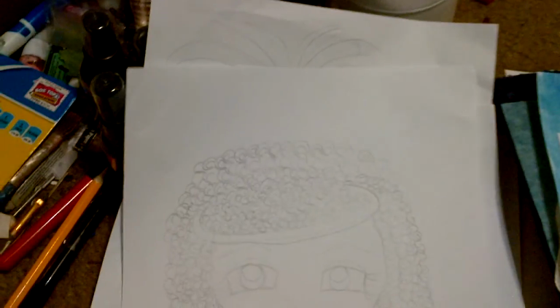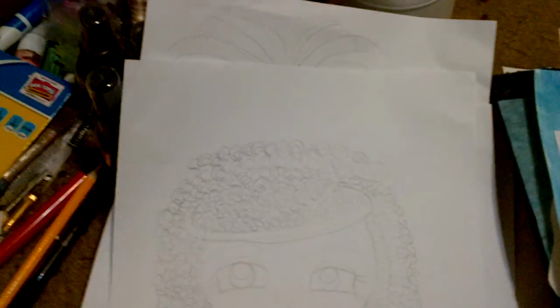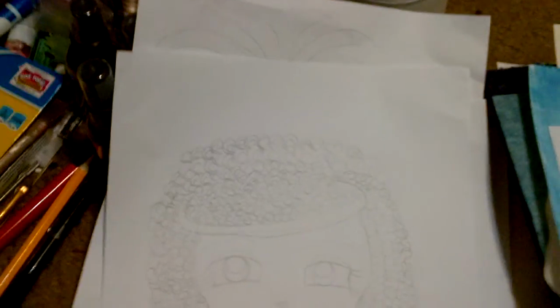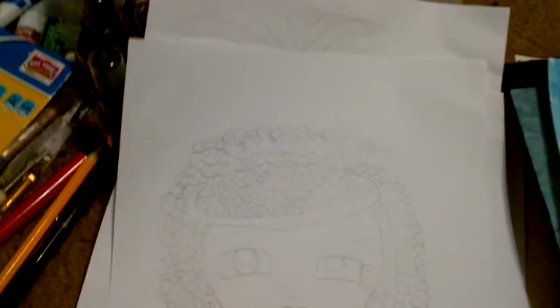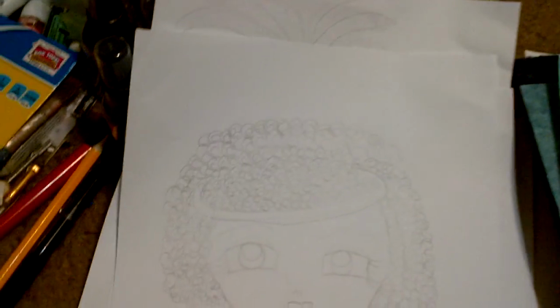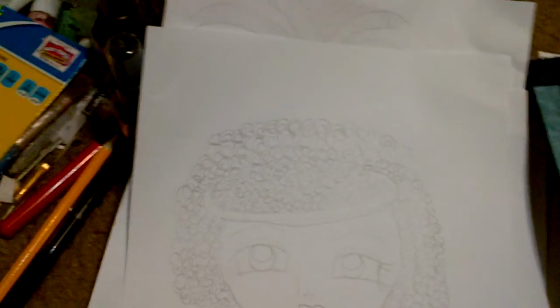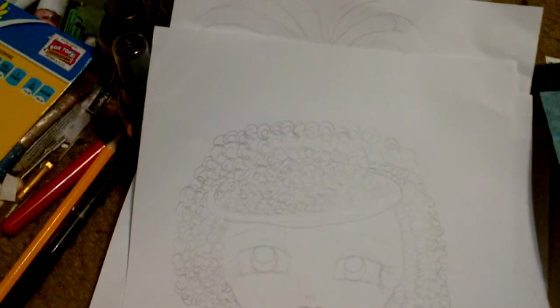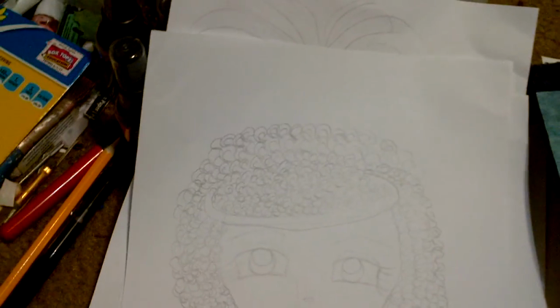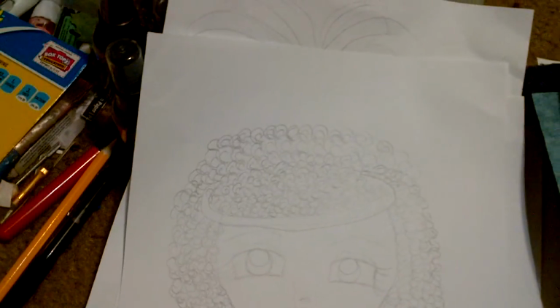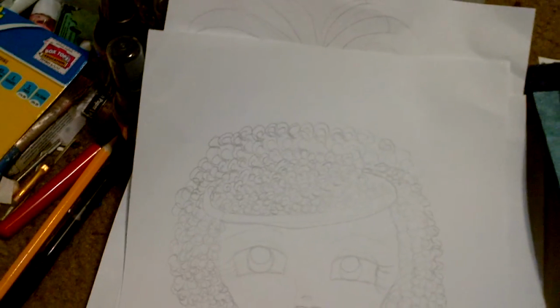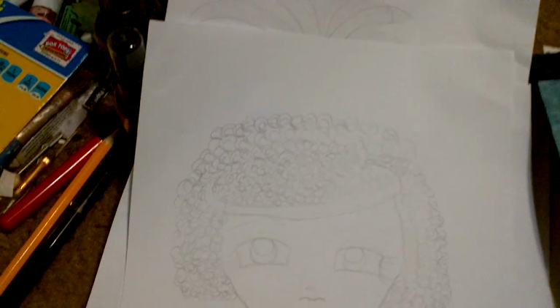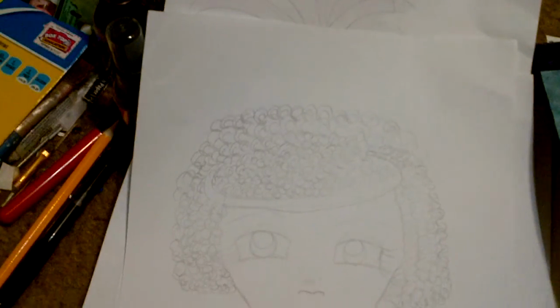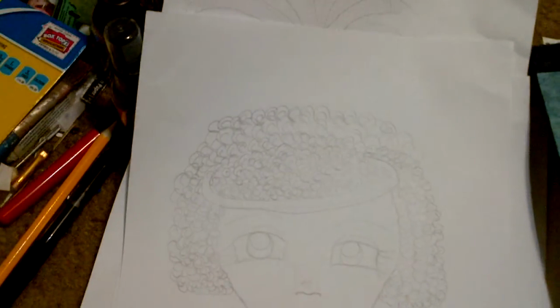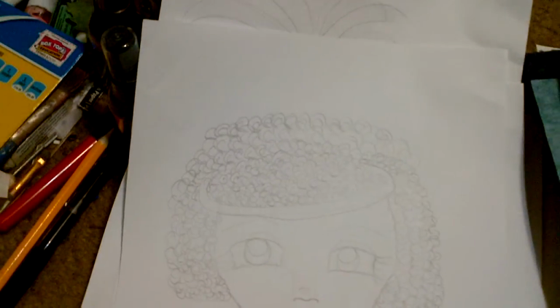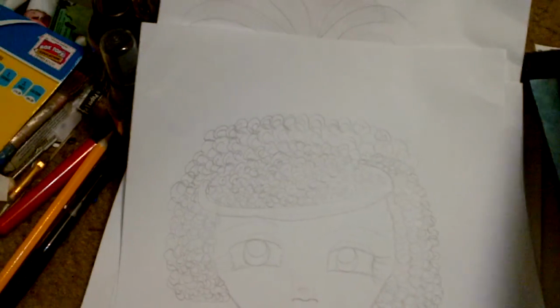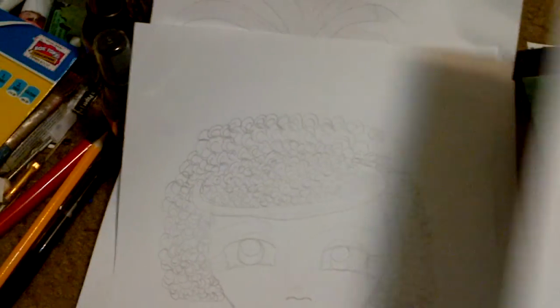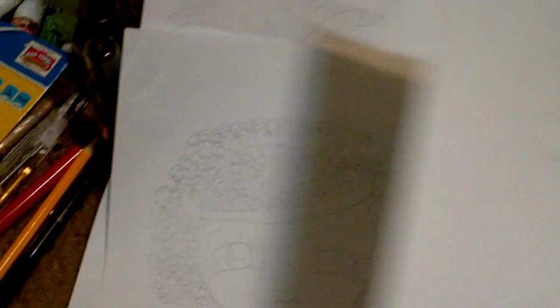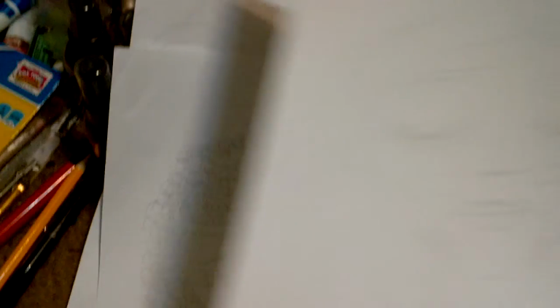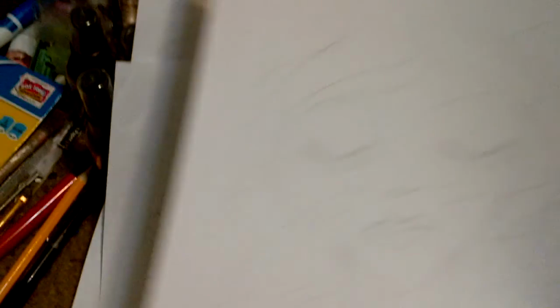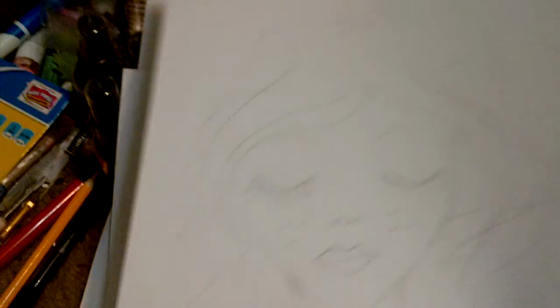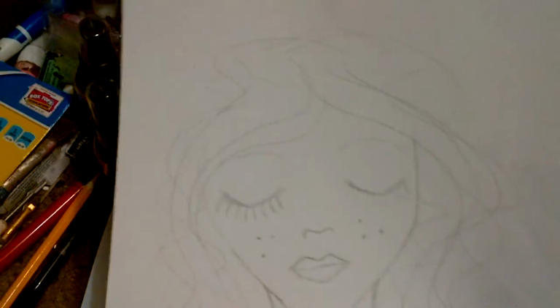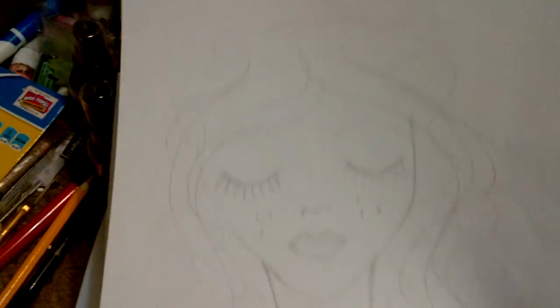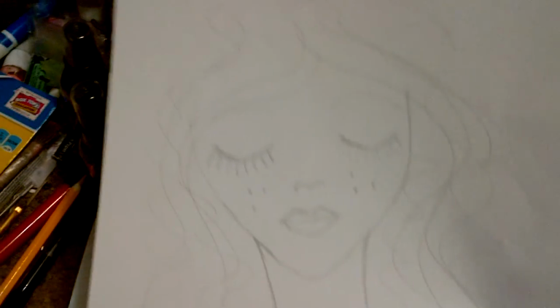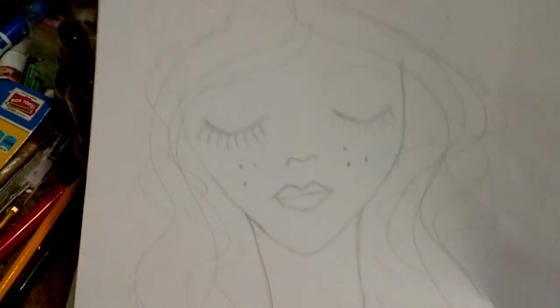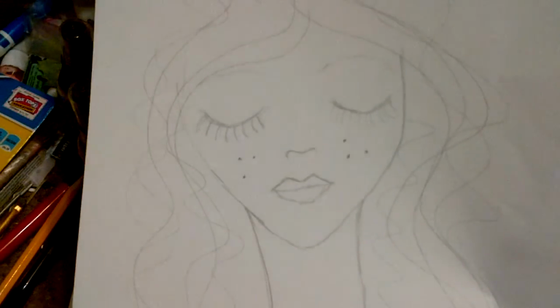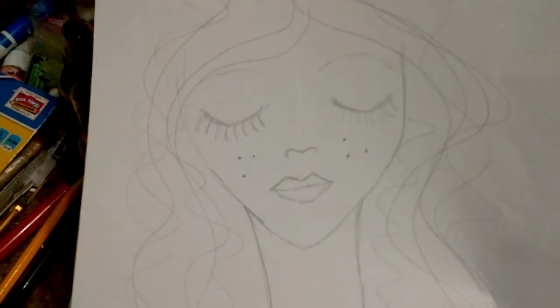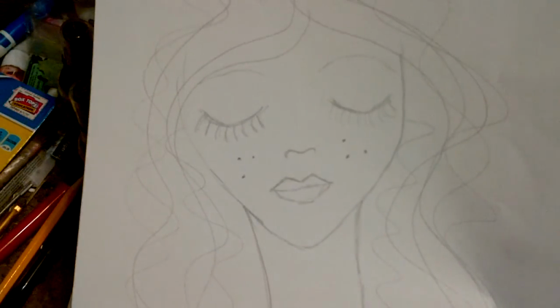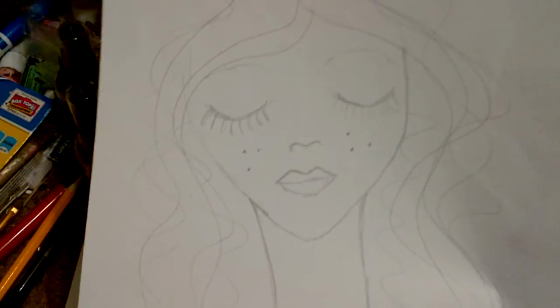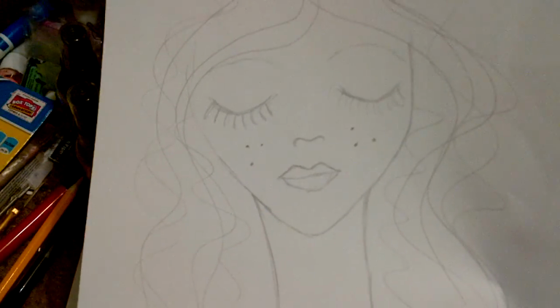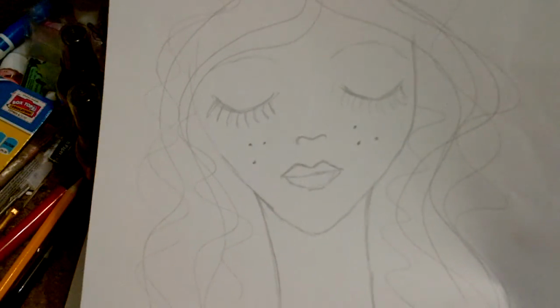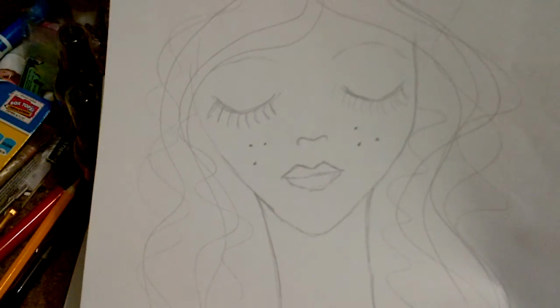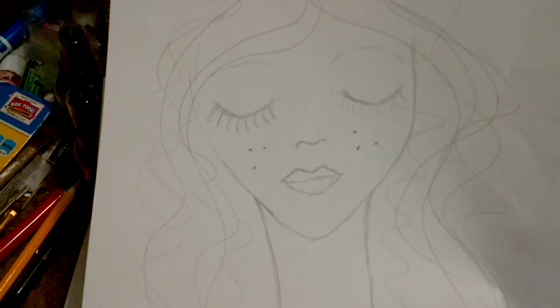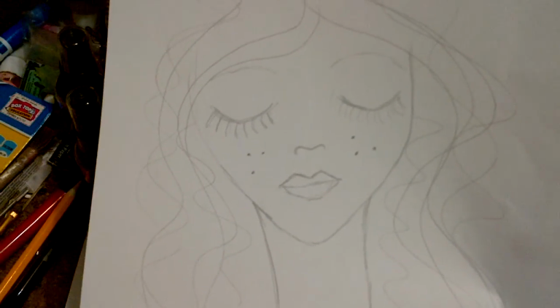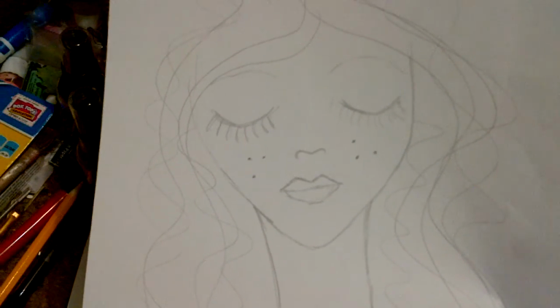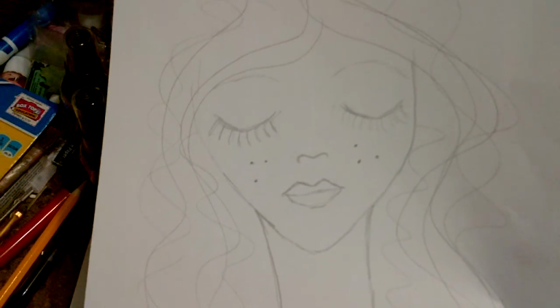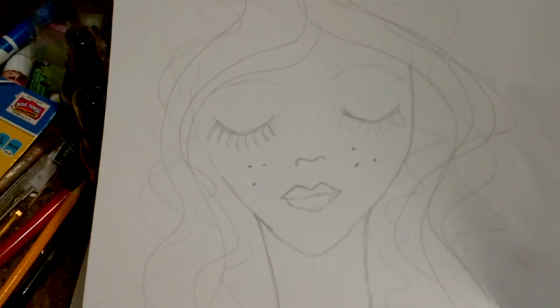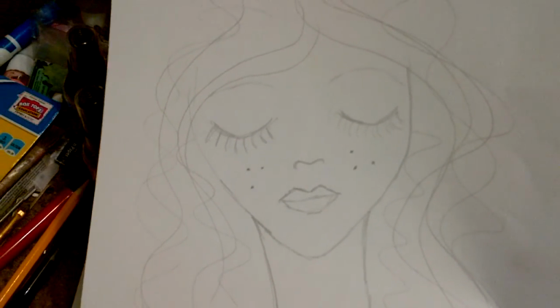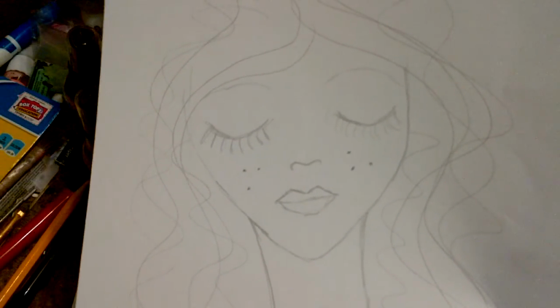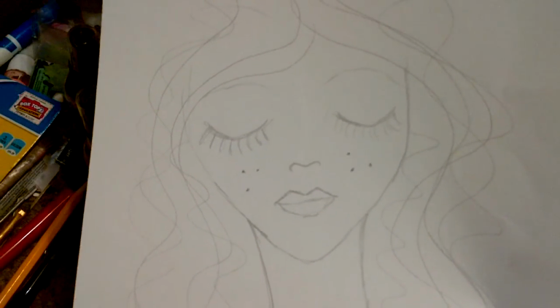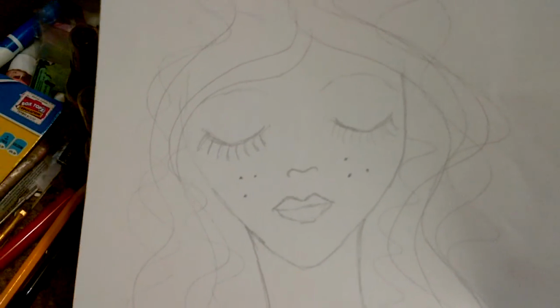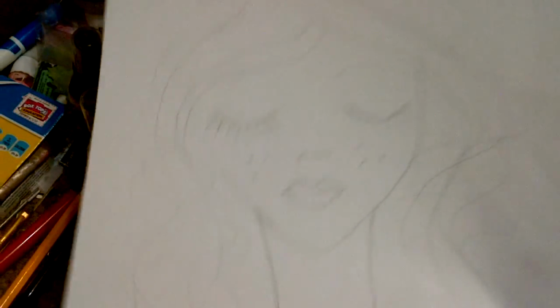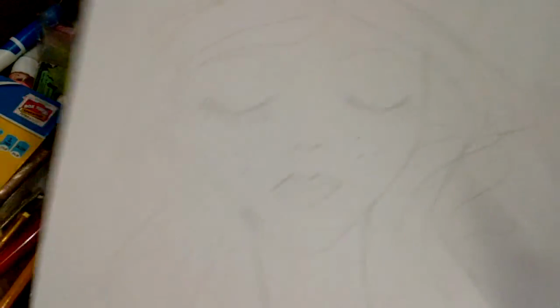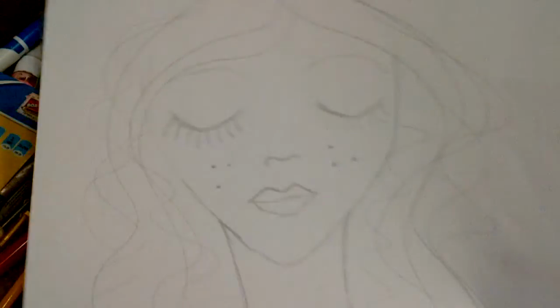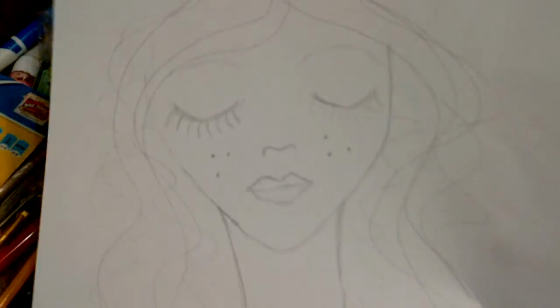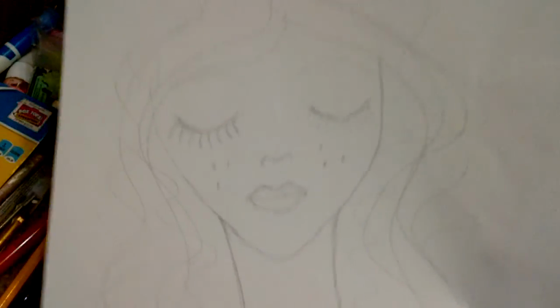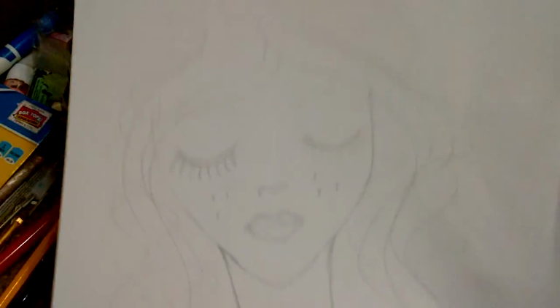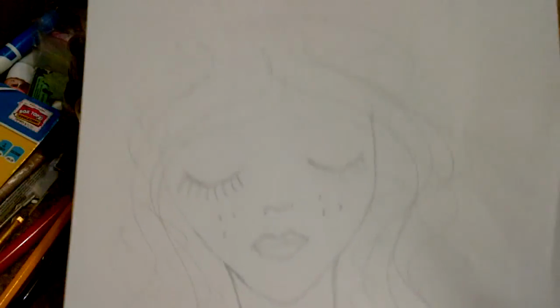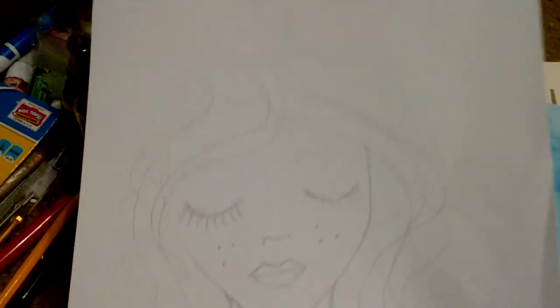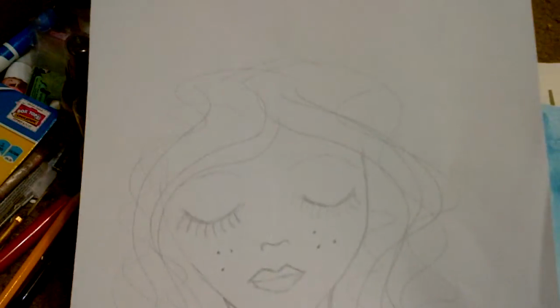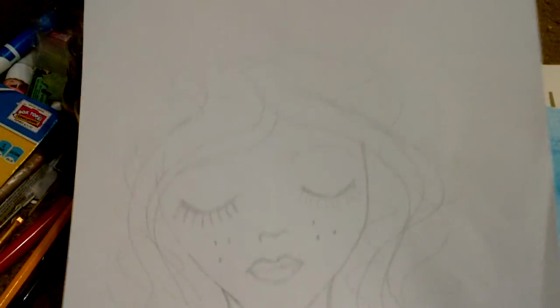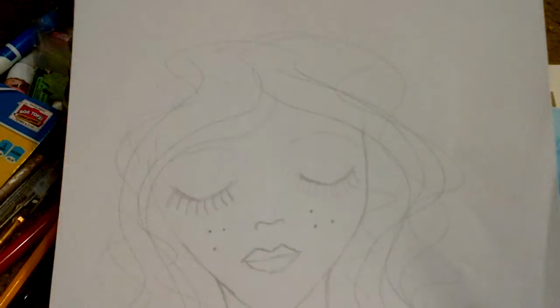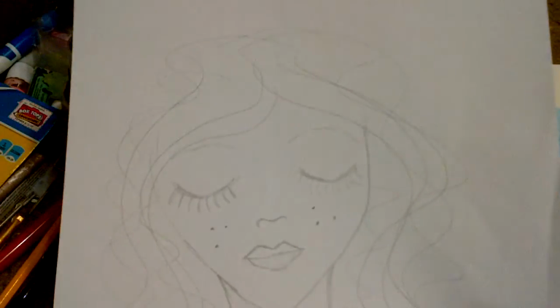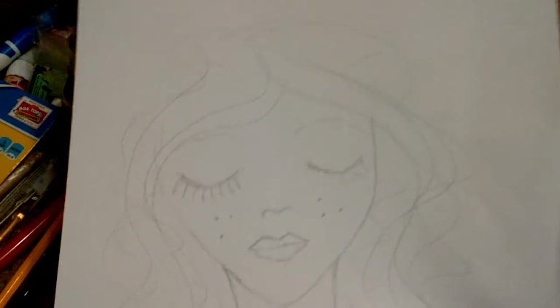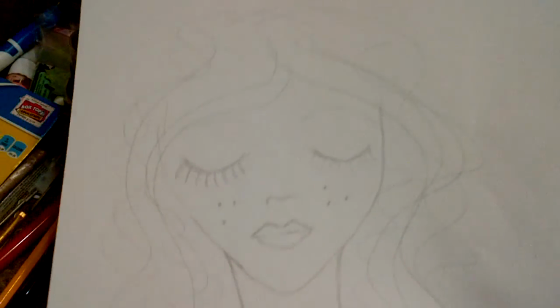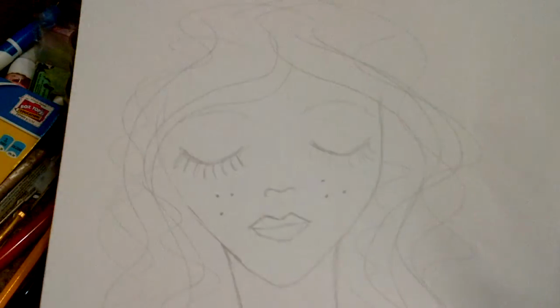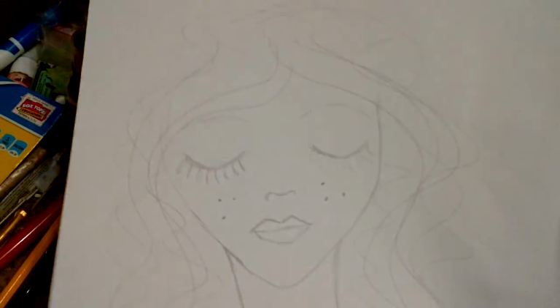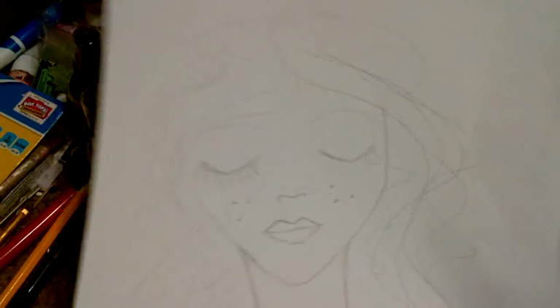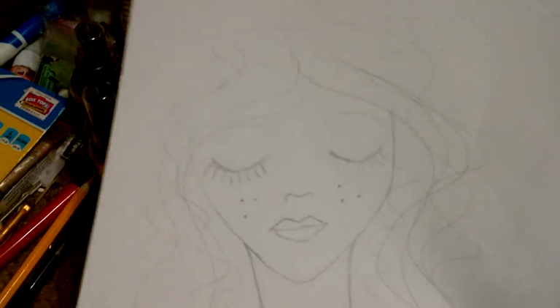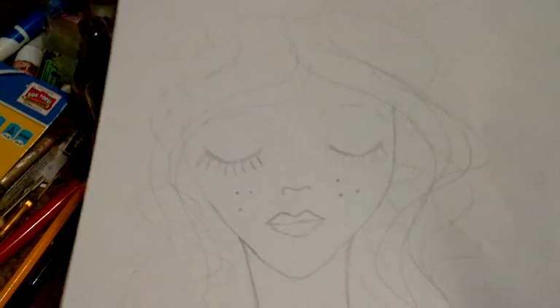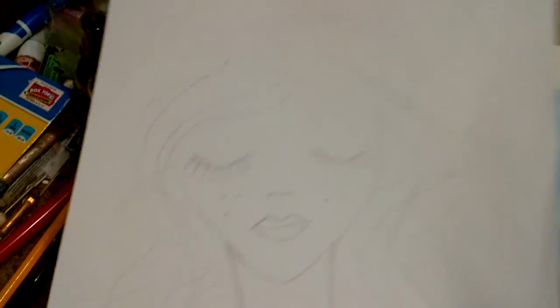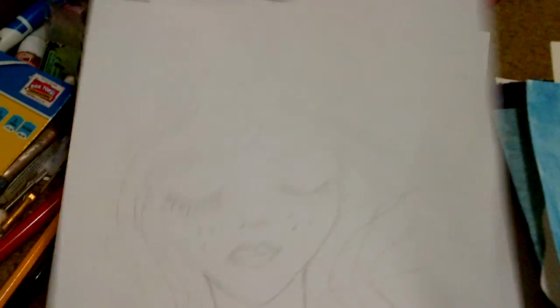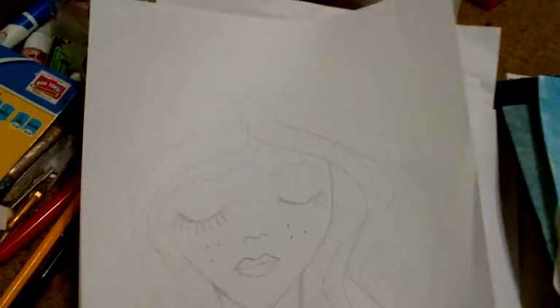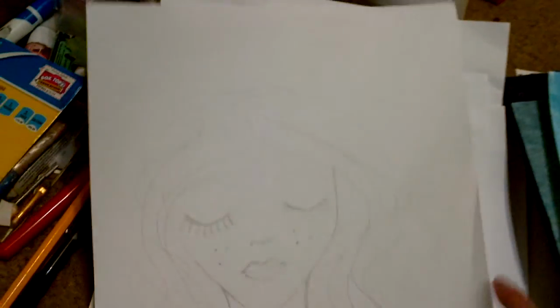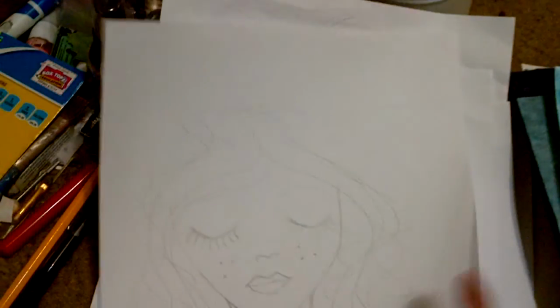That one. This one obviously is going to be a redhead because I put freckles on her.